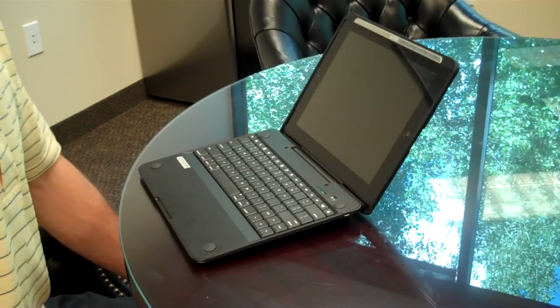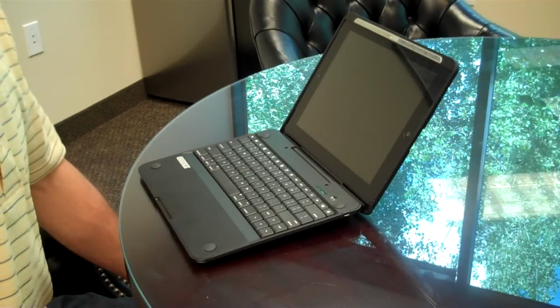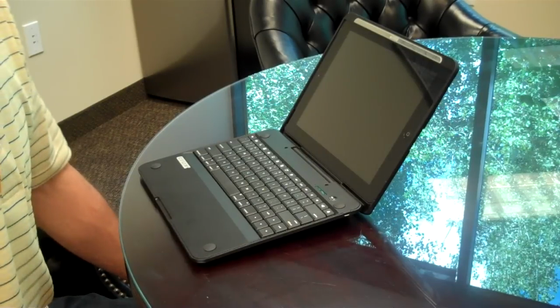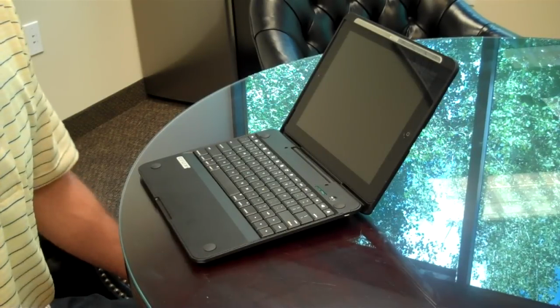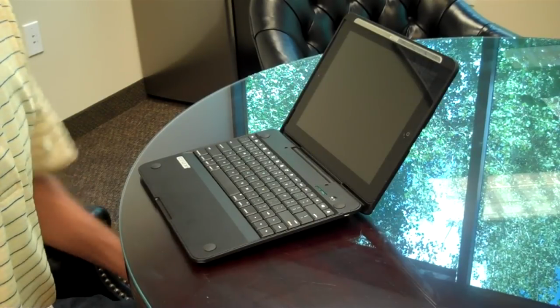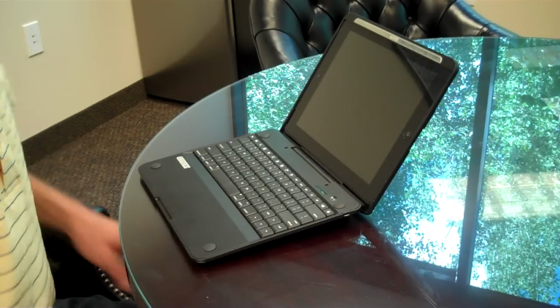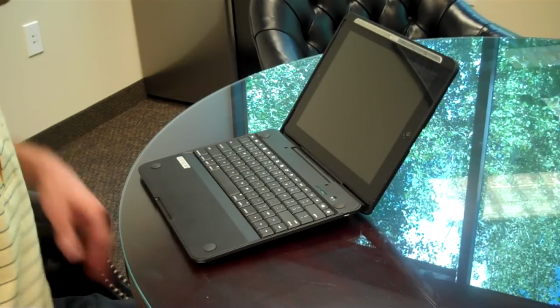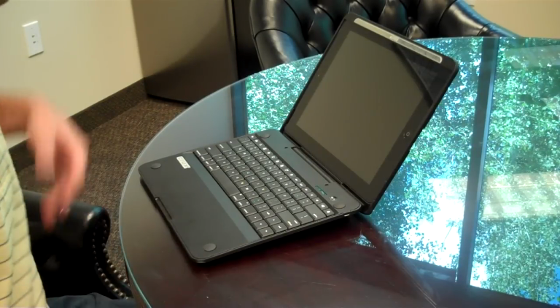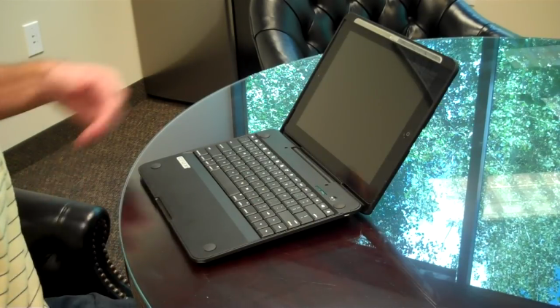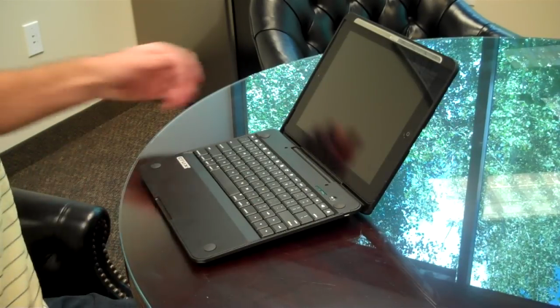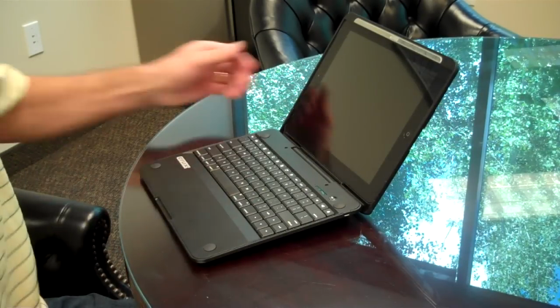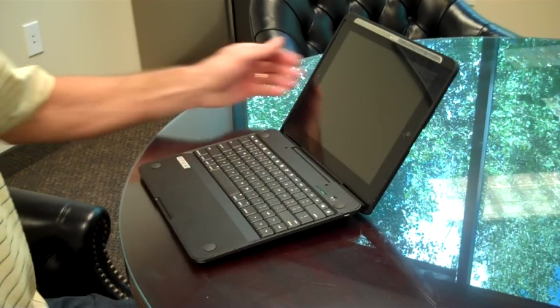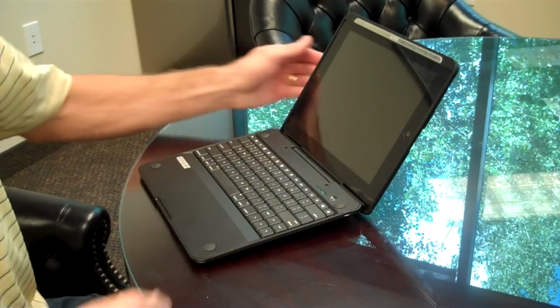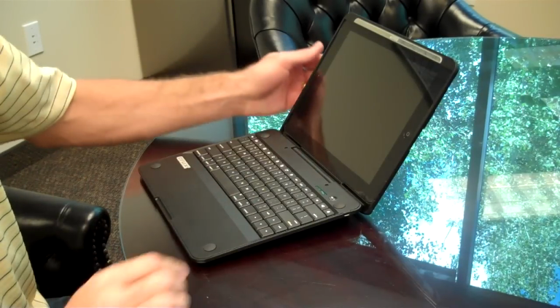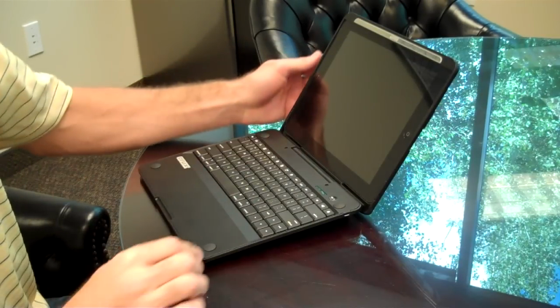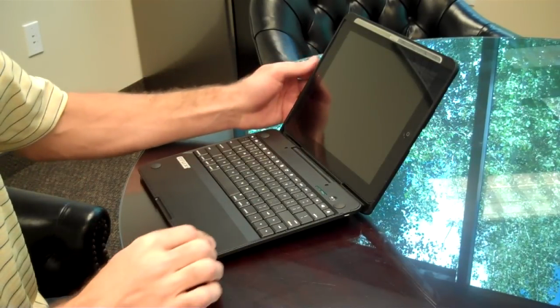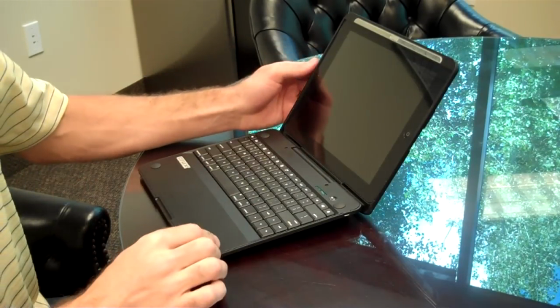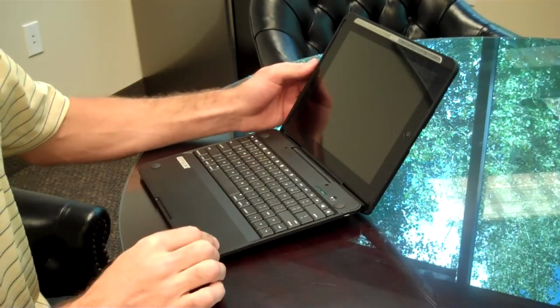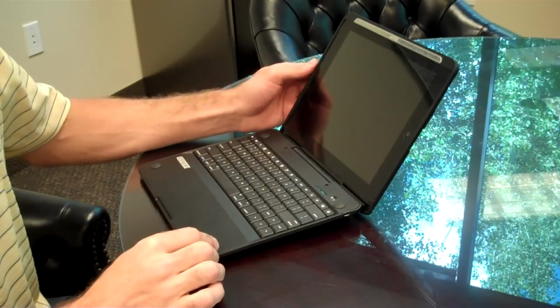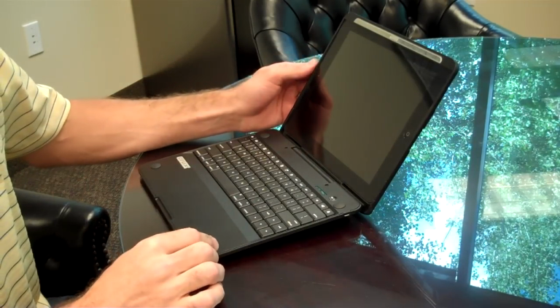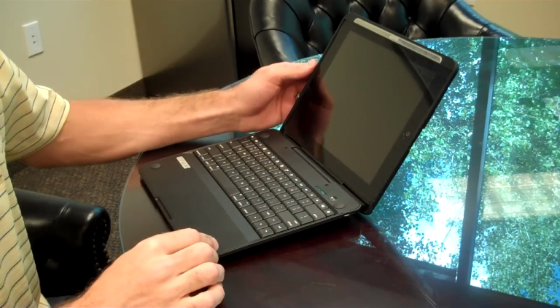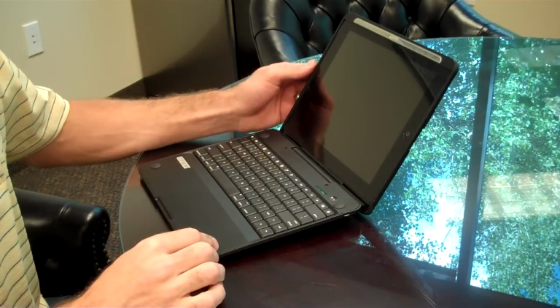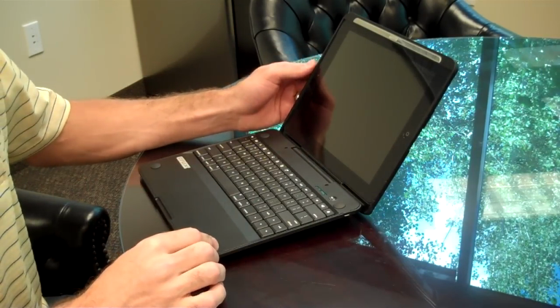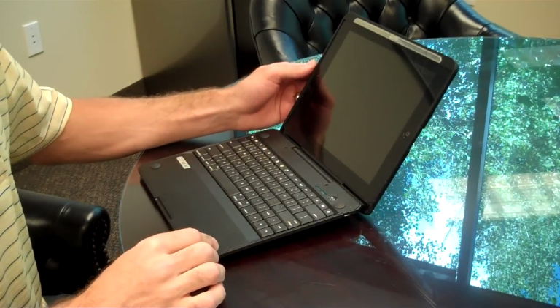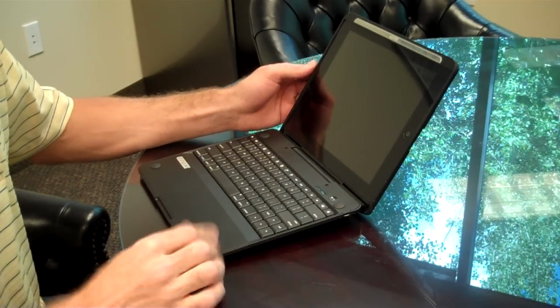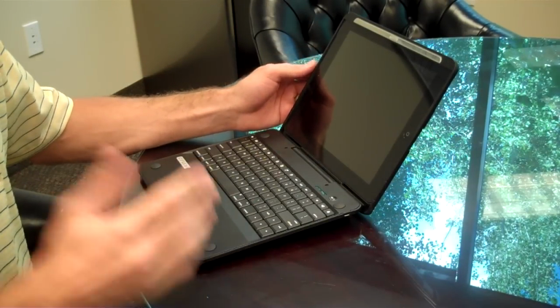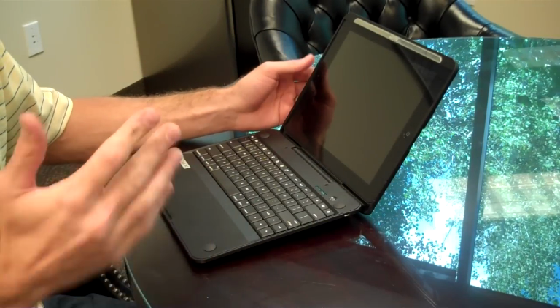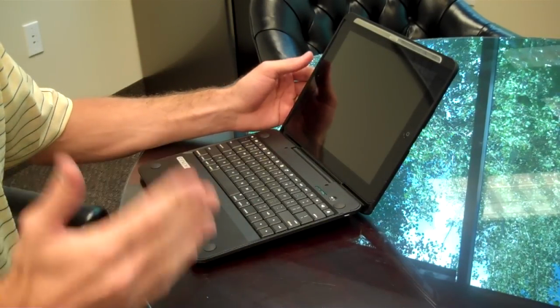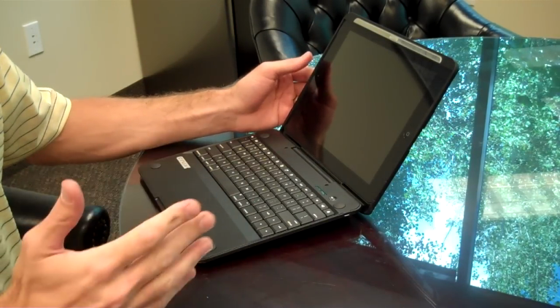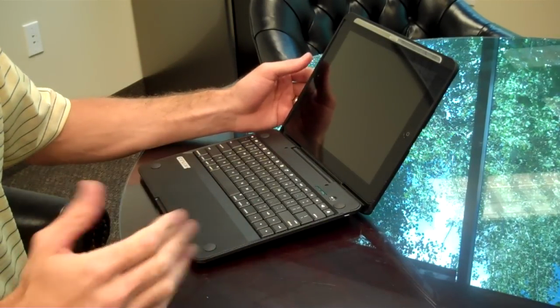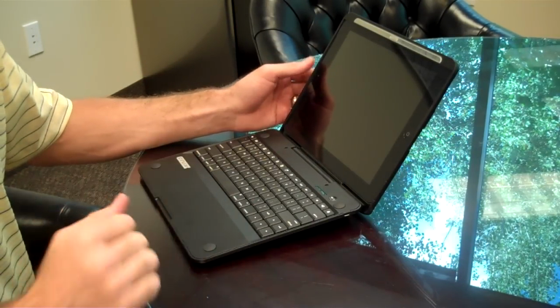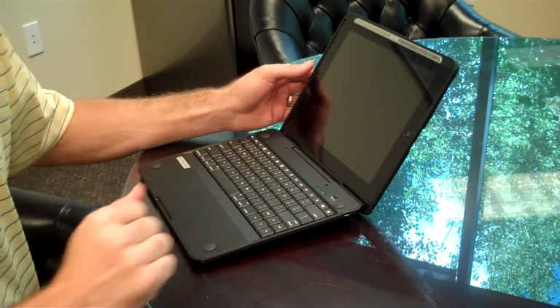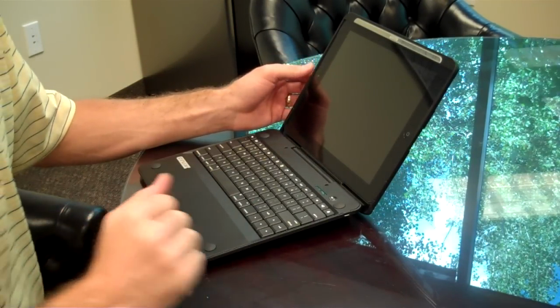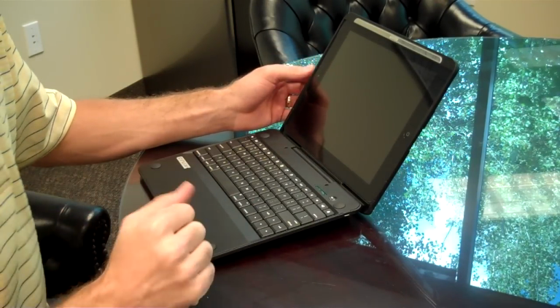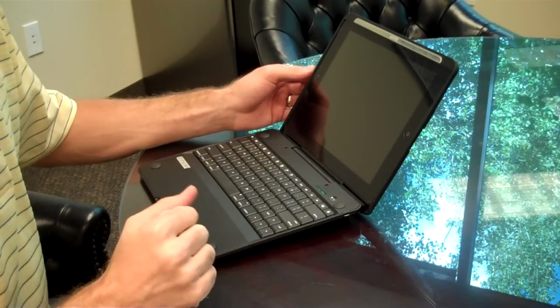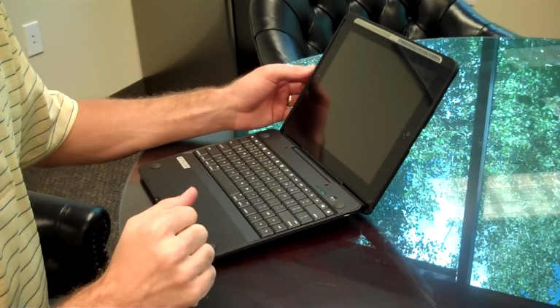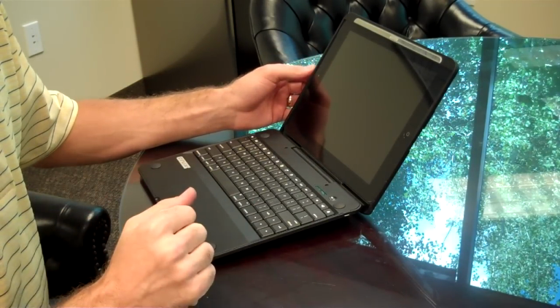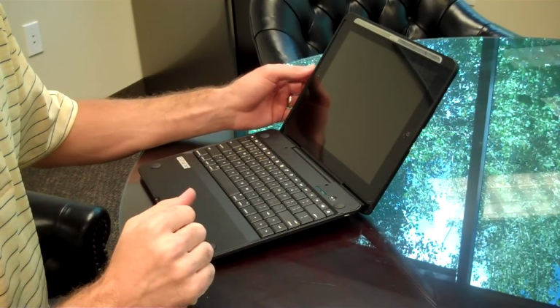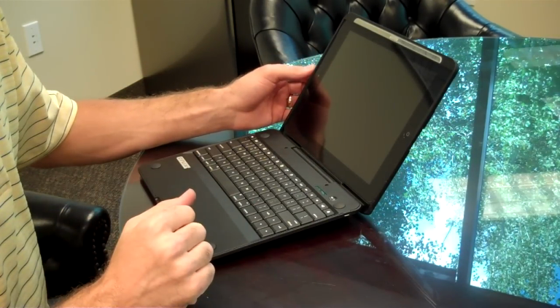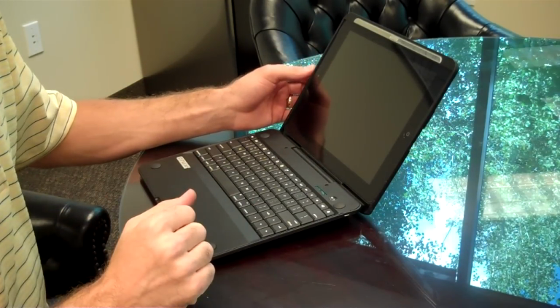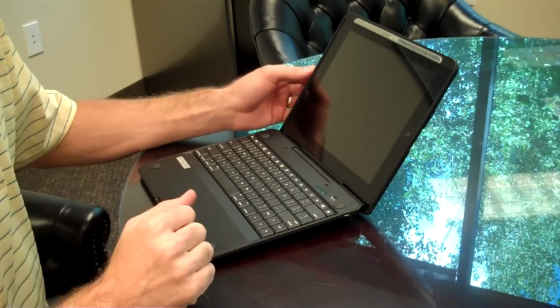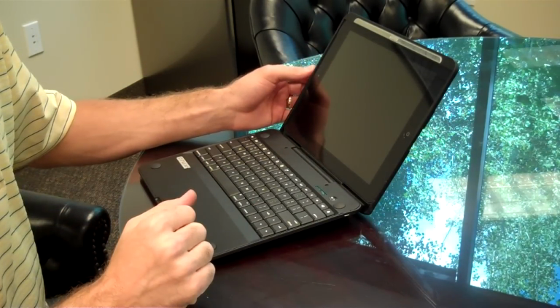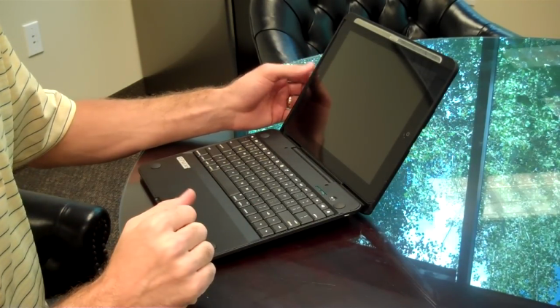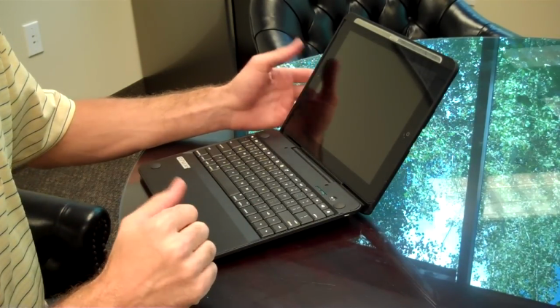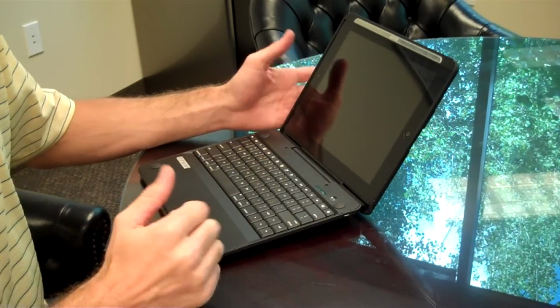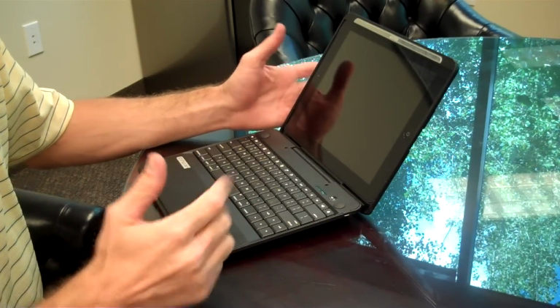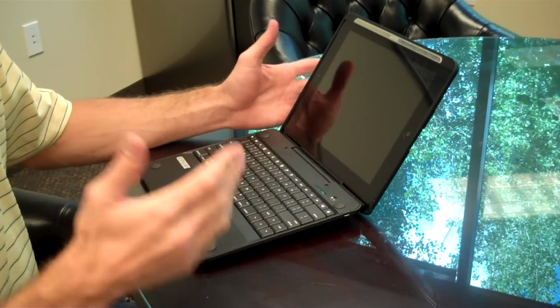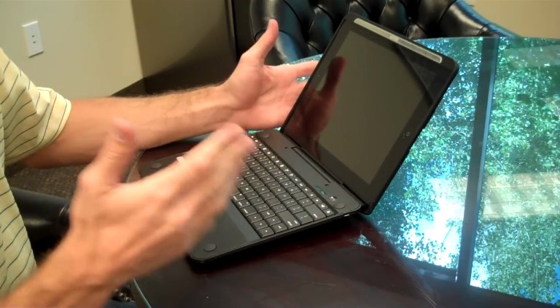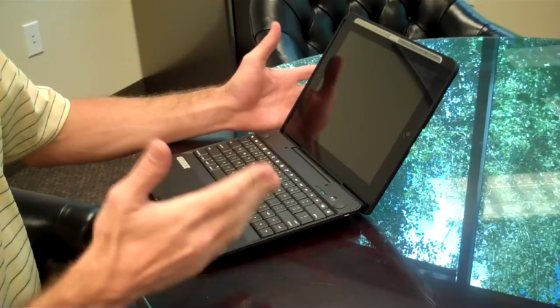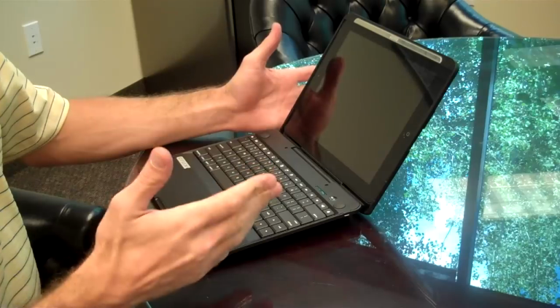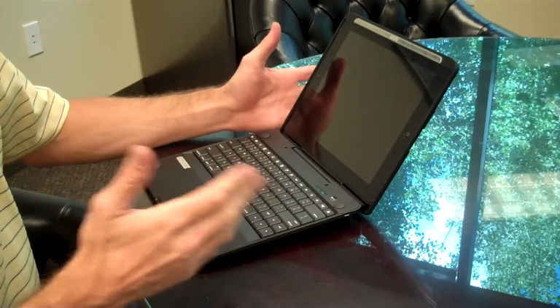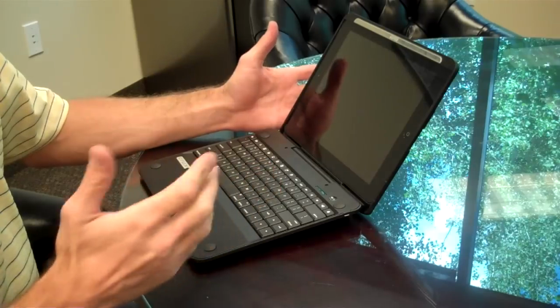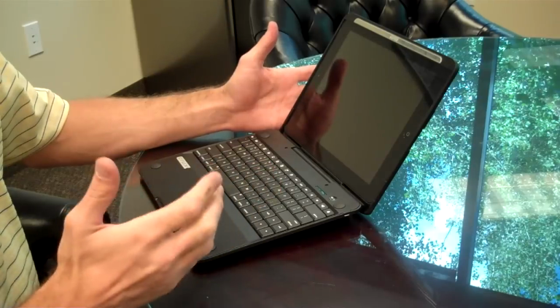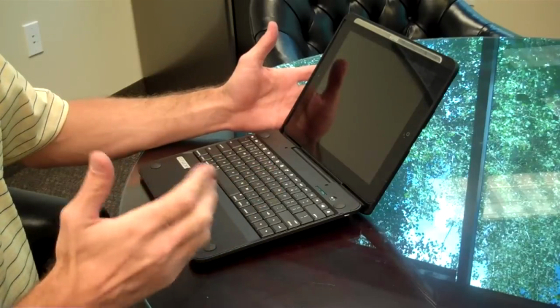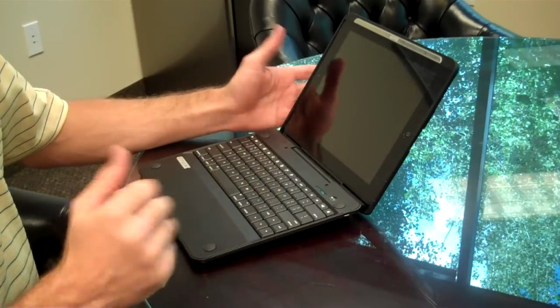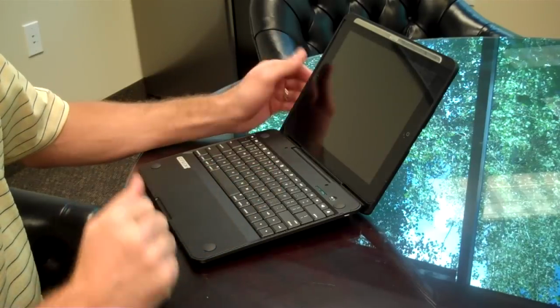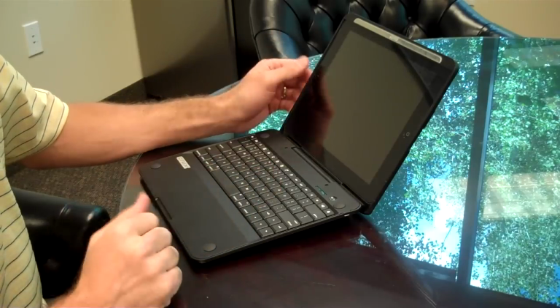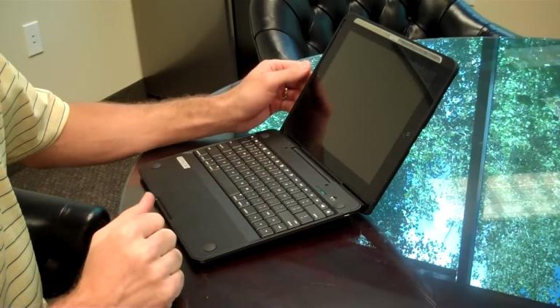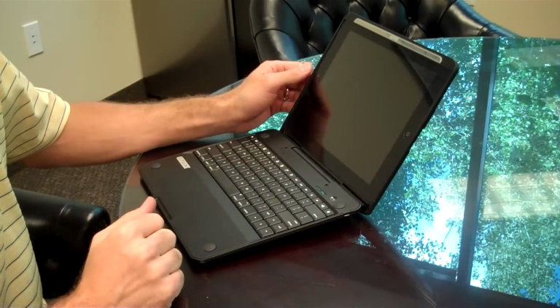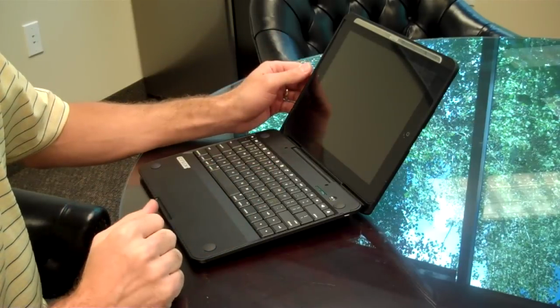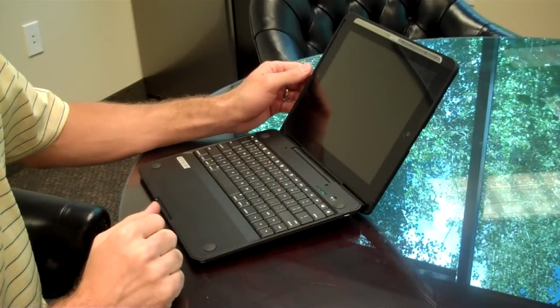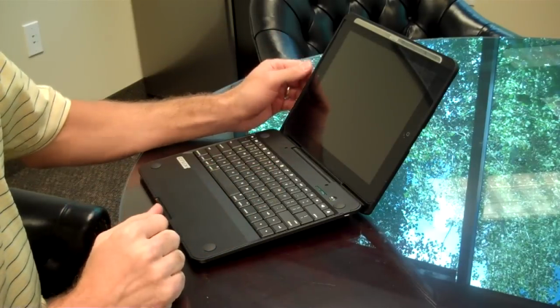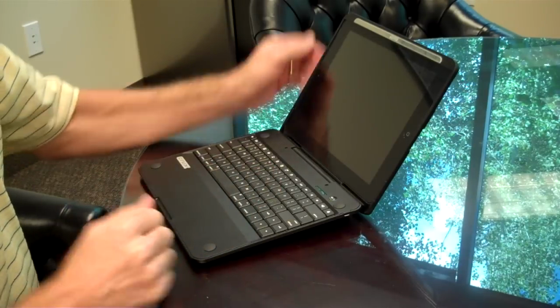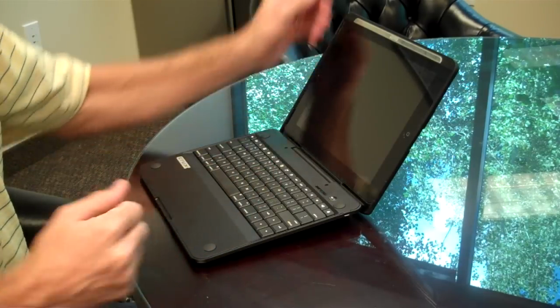Welcome to the world headquarters of Crux Case. In this video, I'm going to demonstrate the easiest way to remove your iPad from your Crux case.